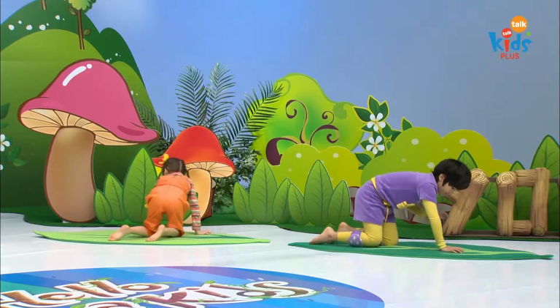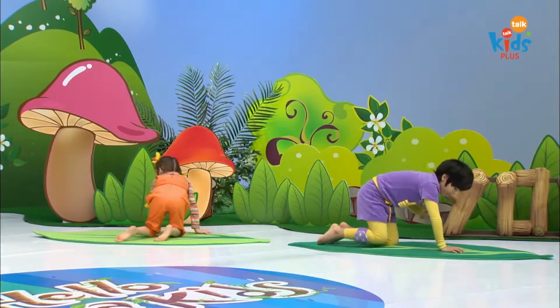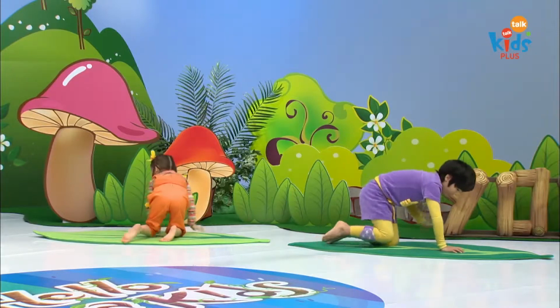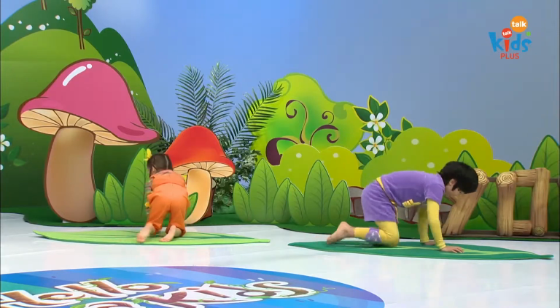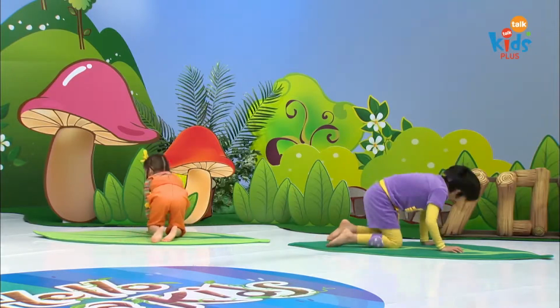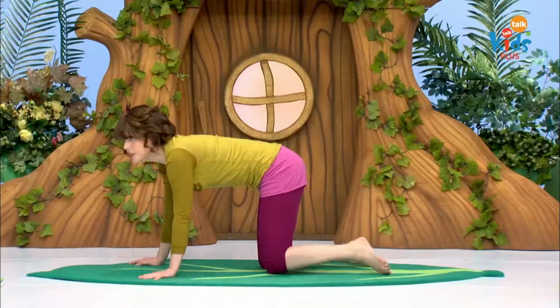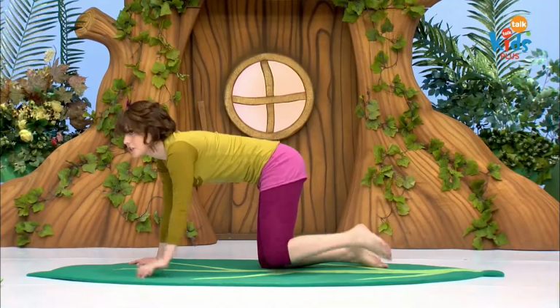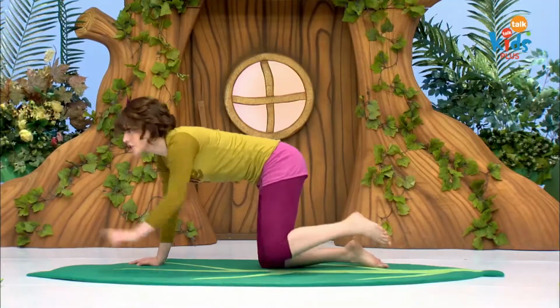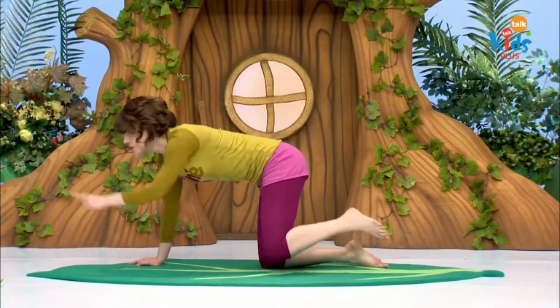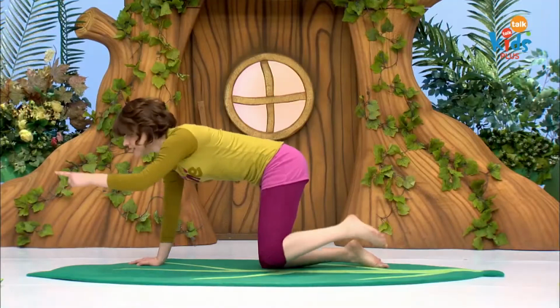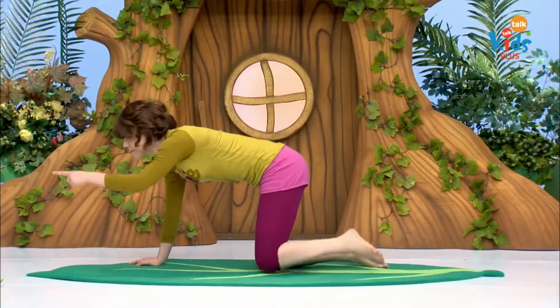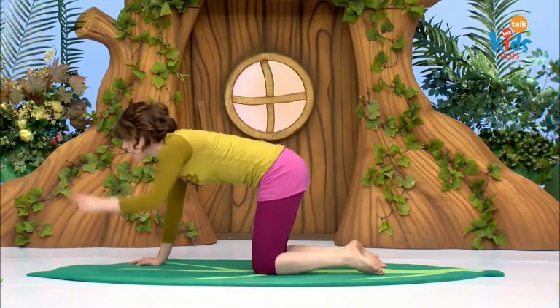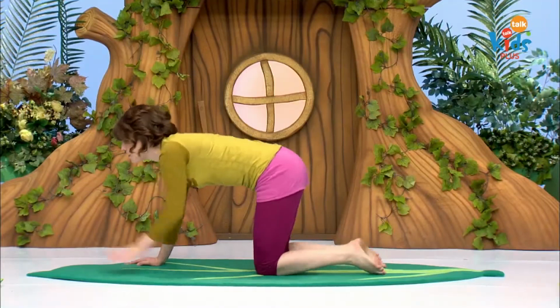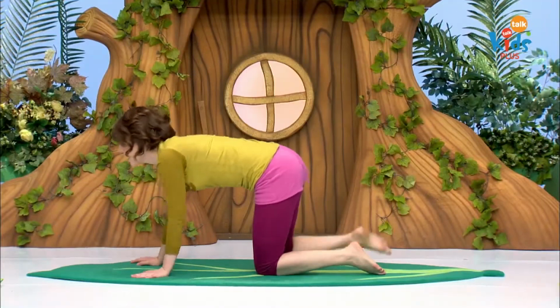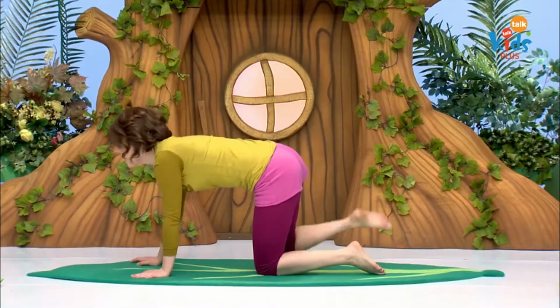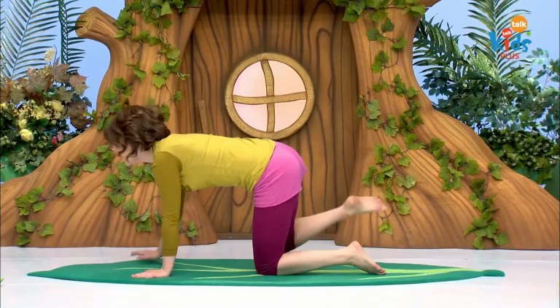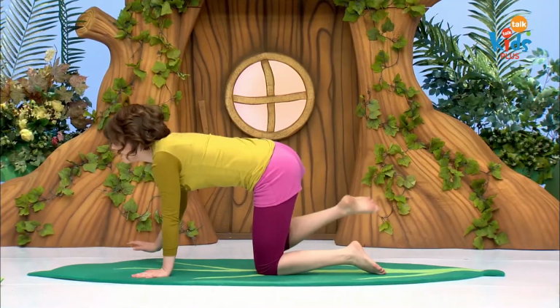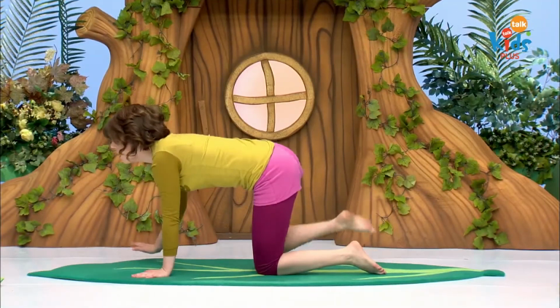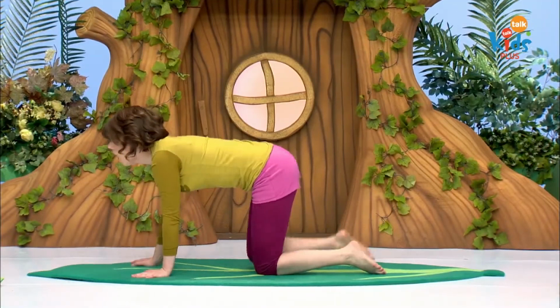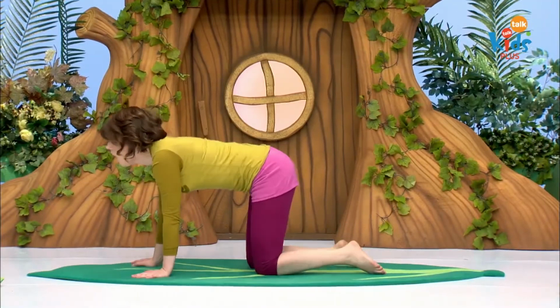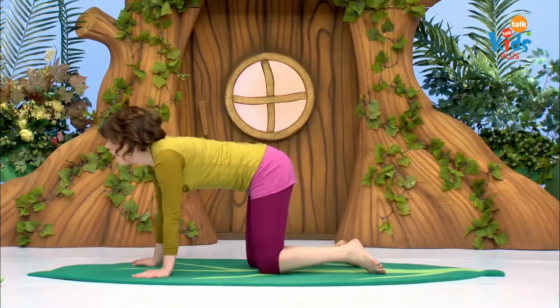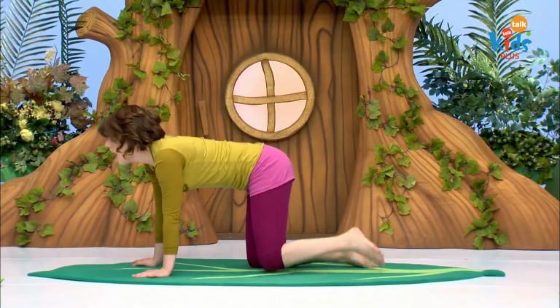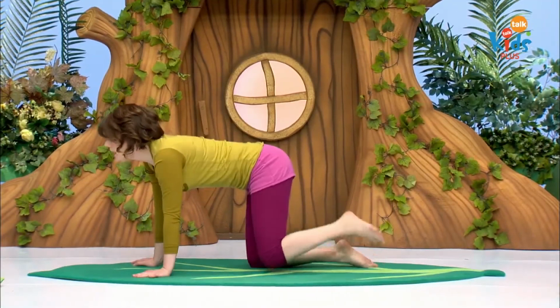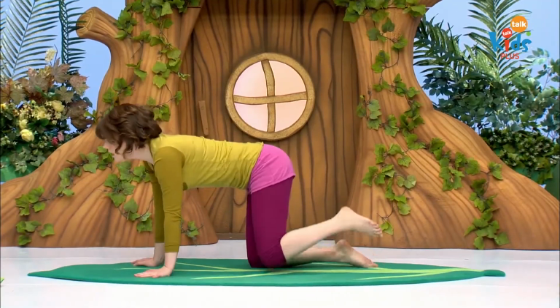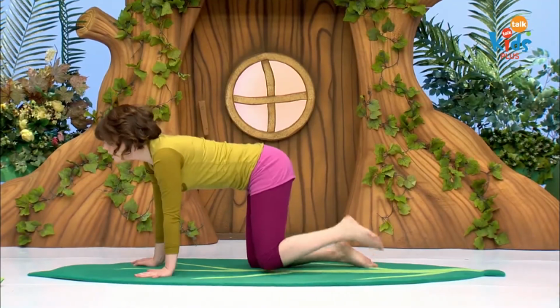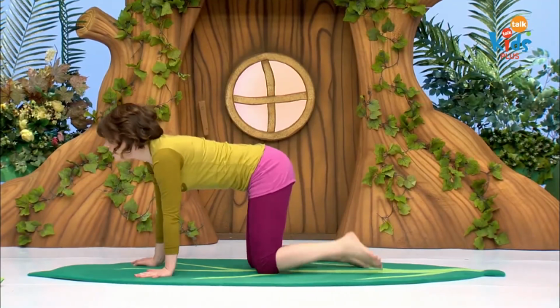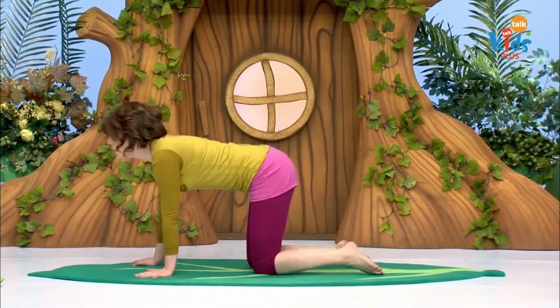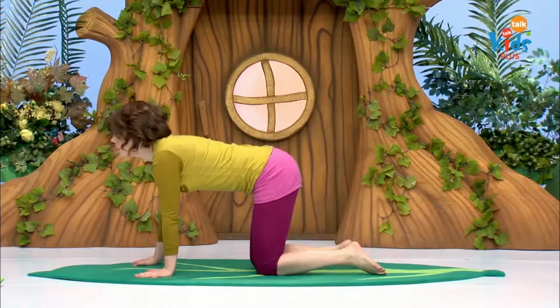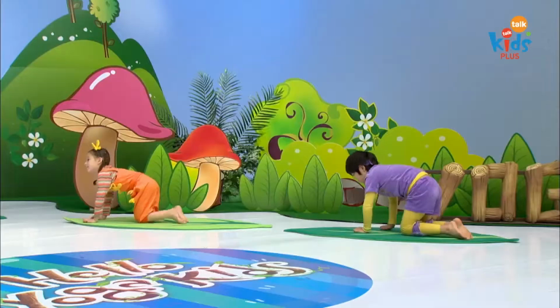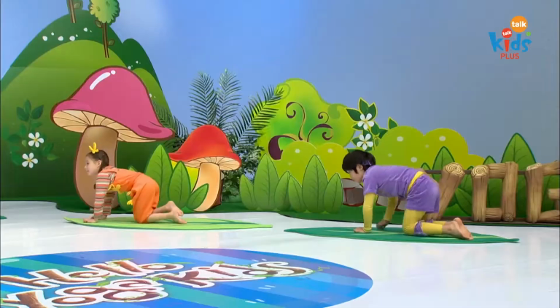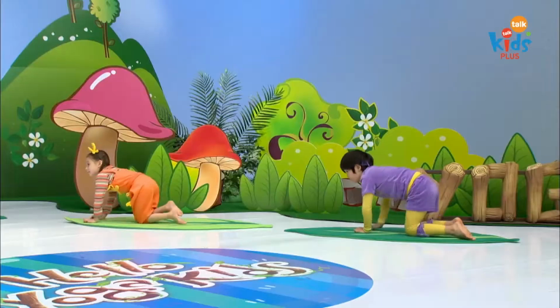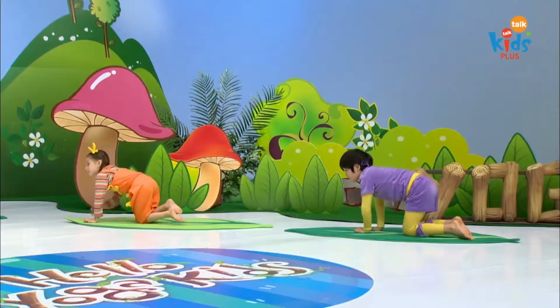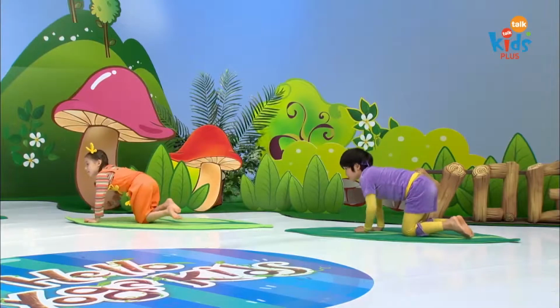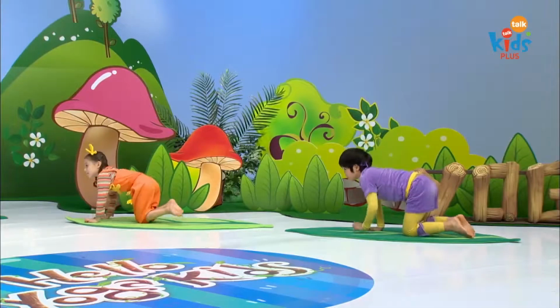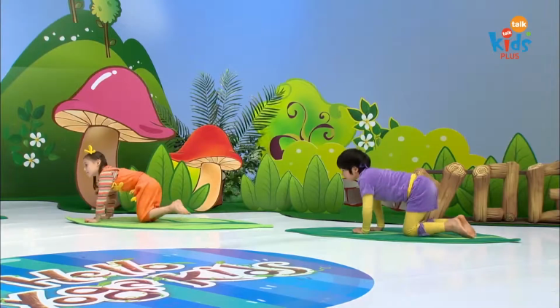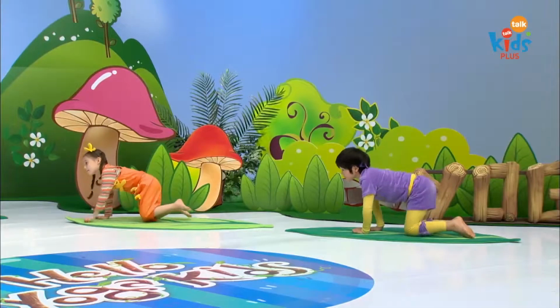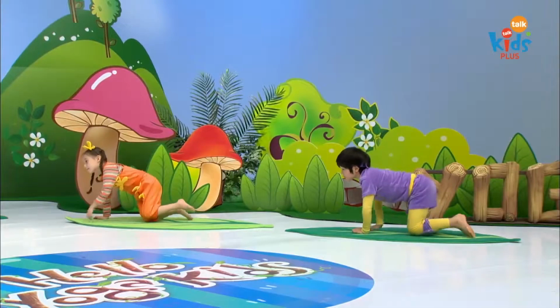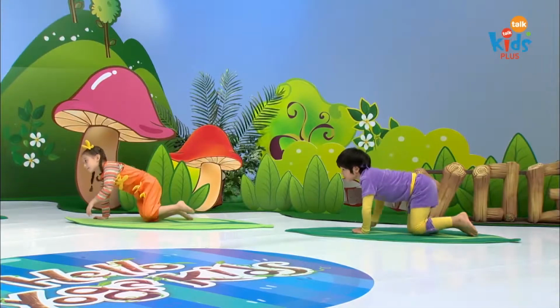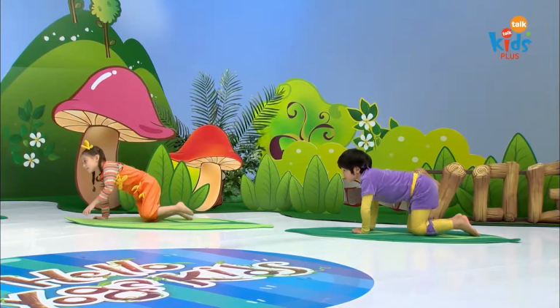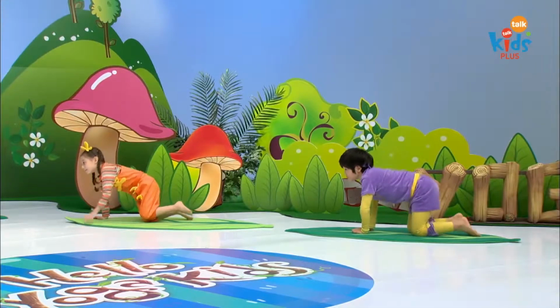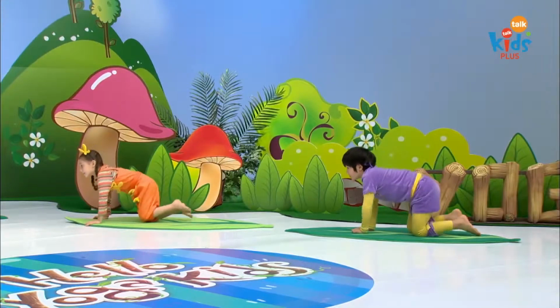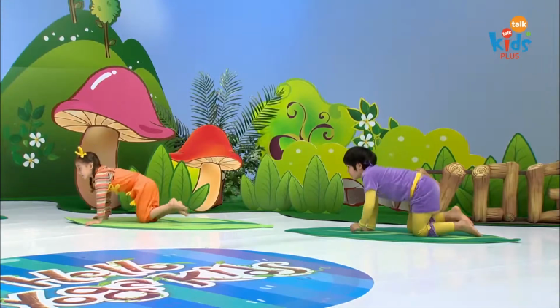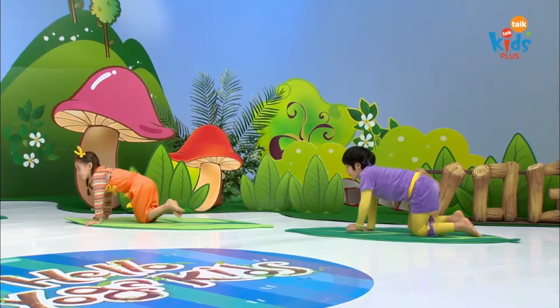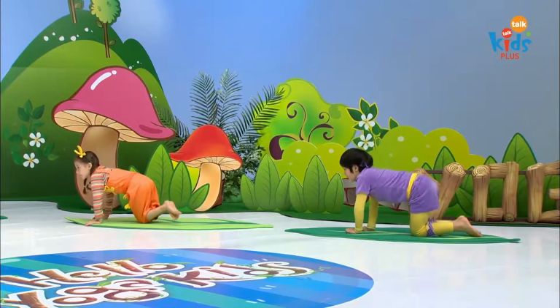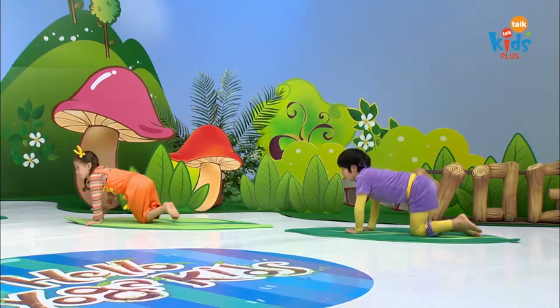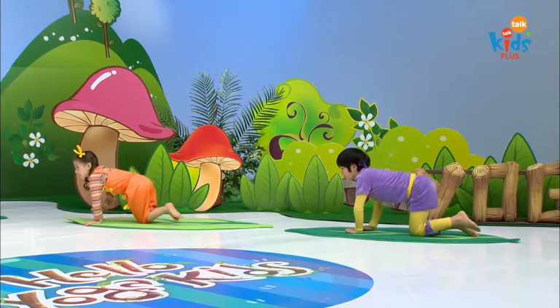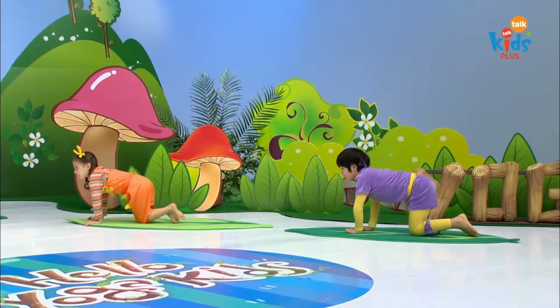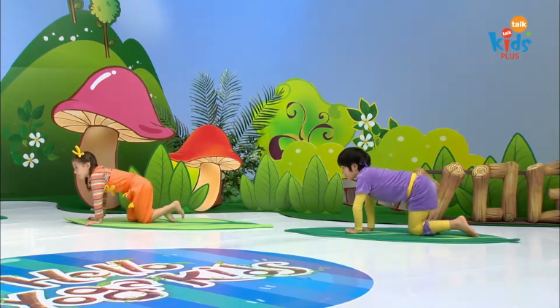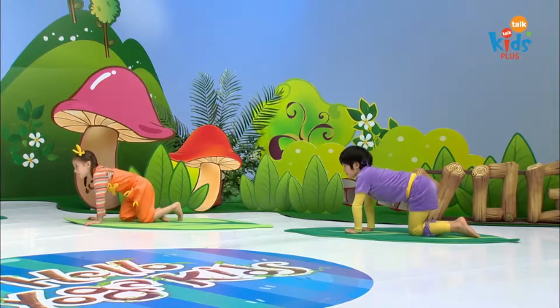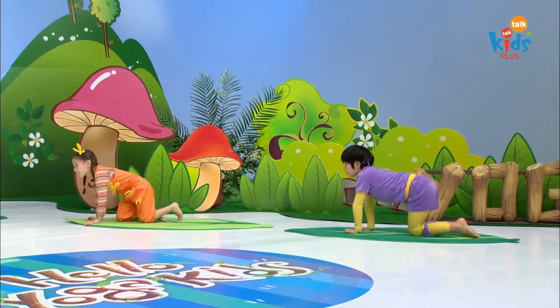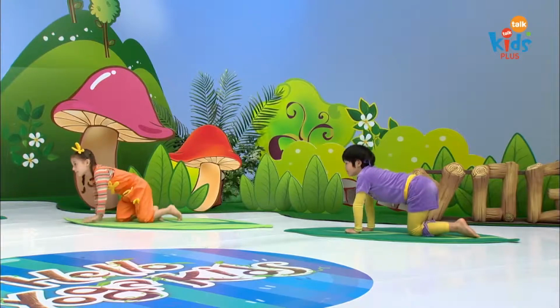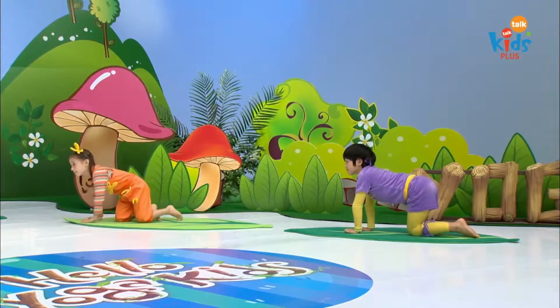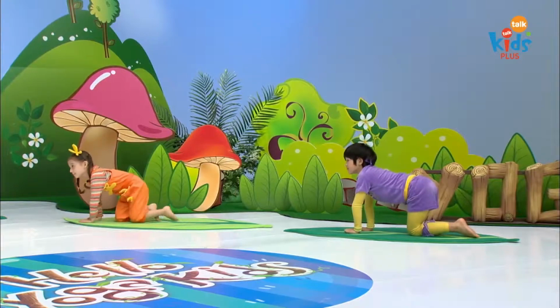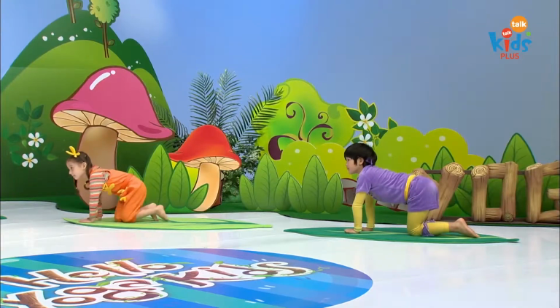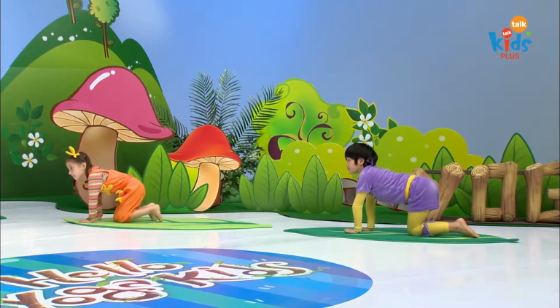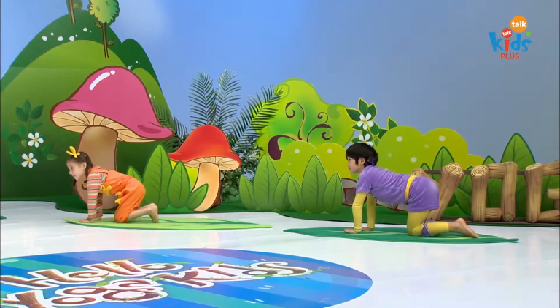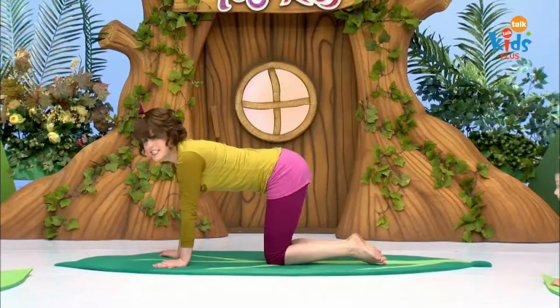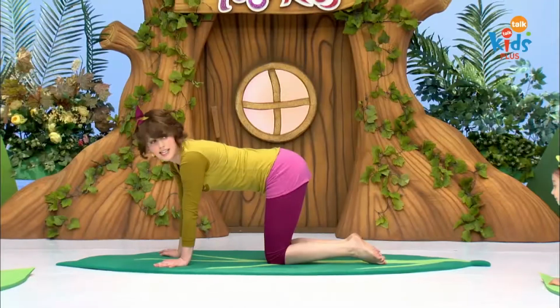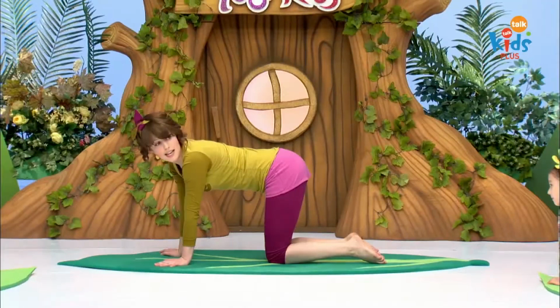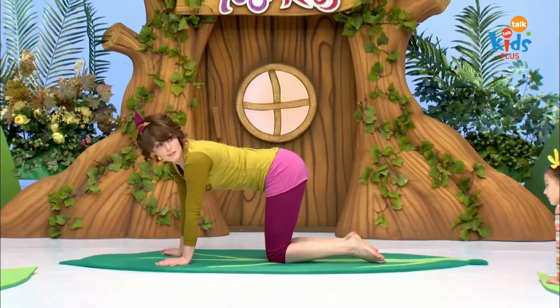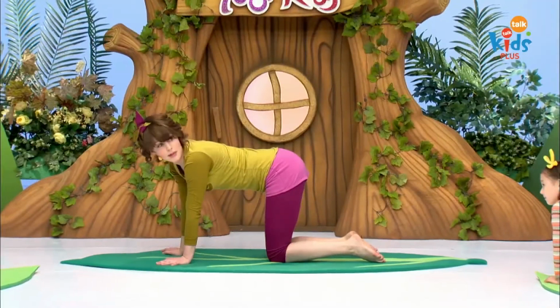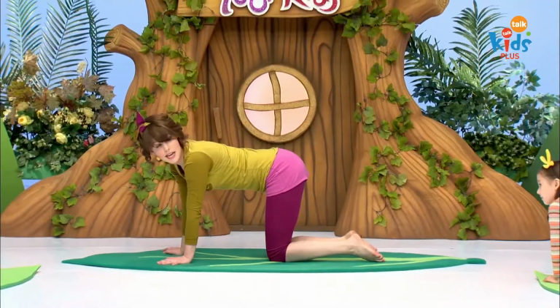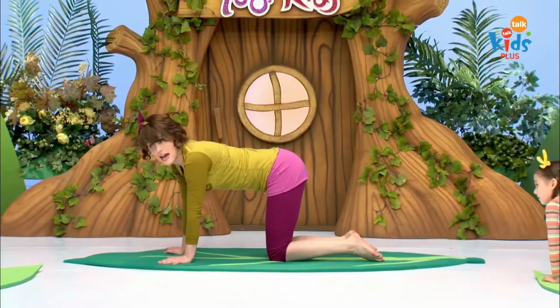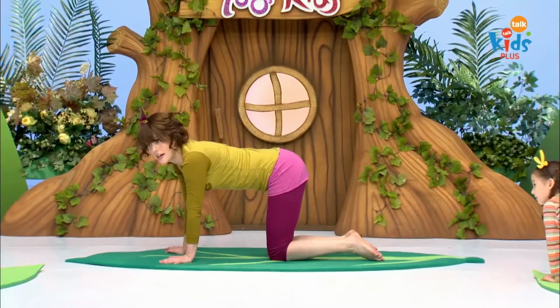Here's a stream up ahead. And look, across the bridge is a banana tree. So let's get a banana.